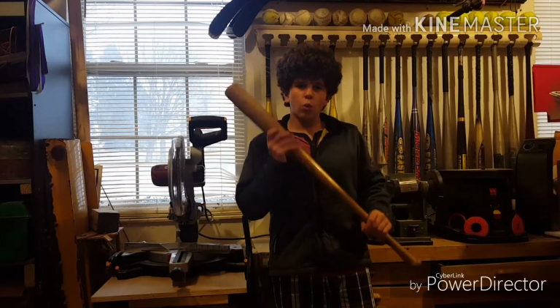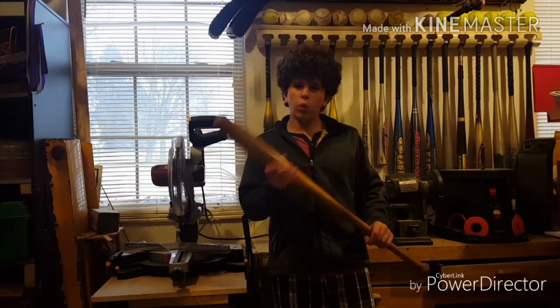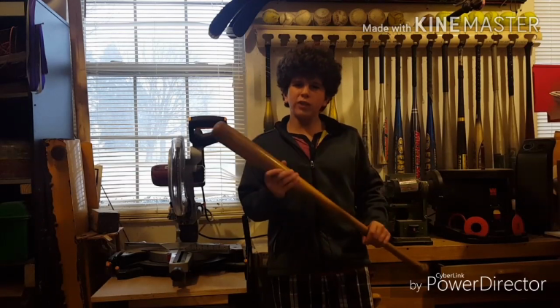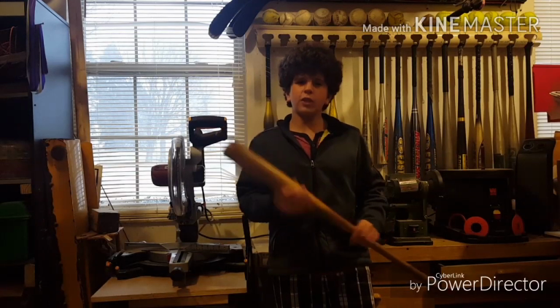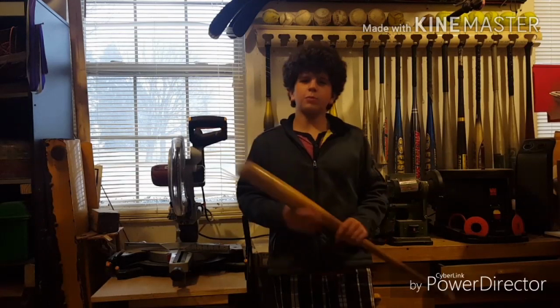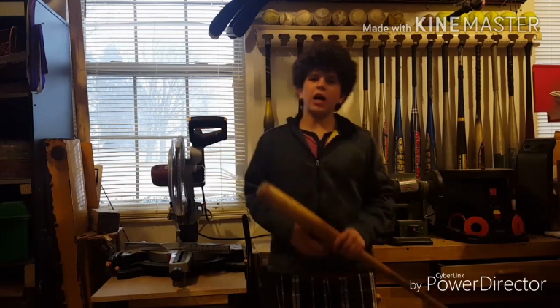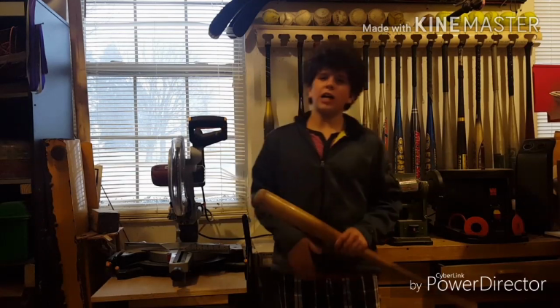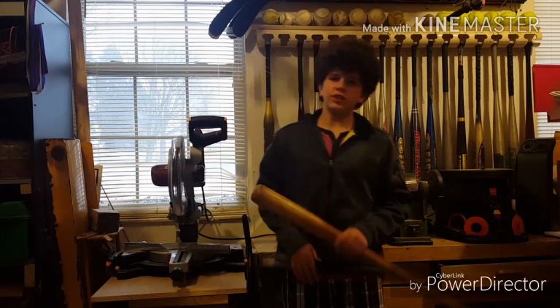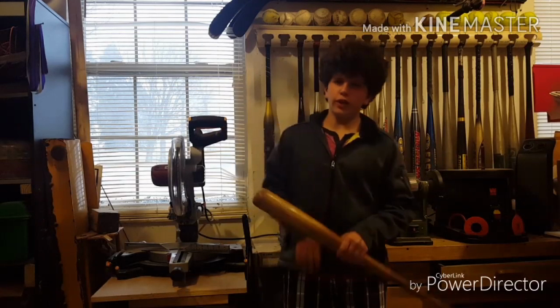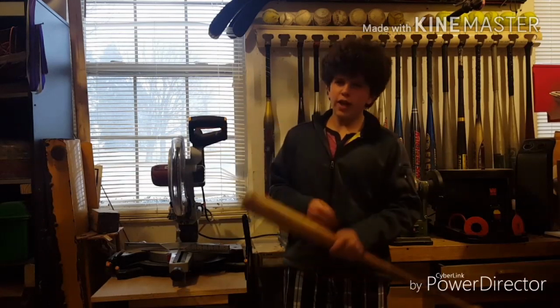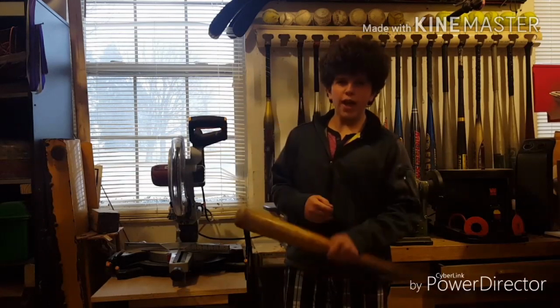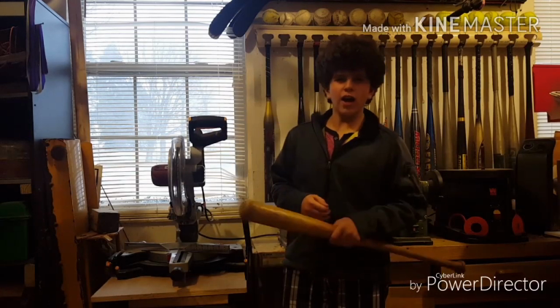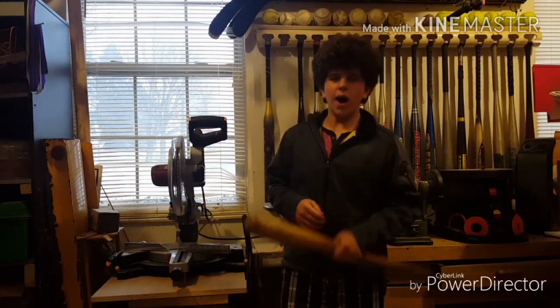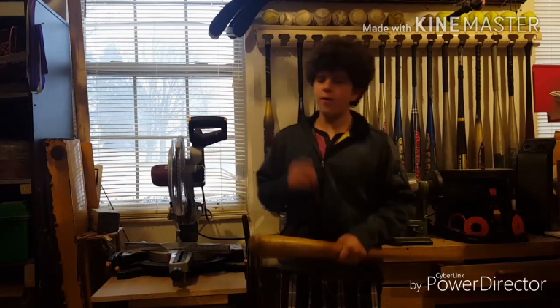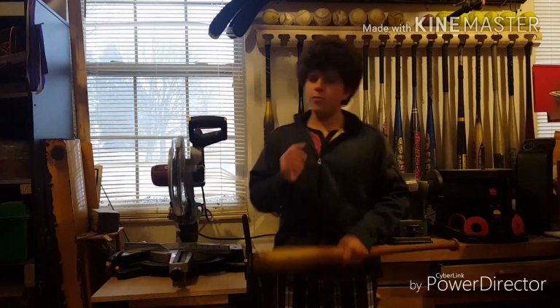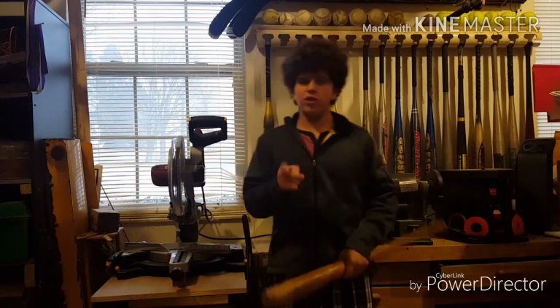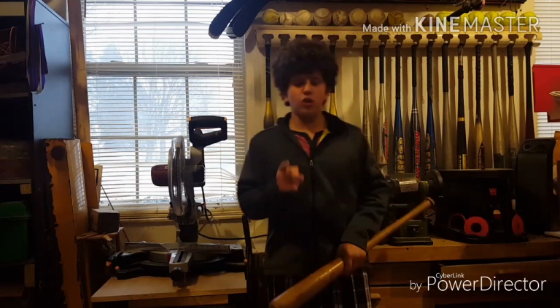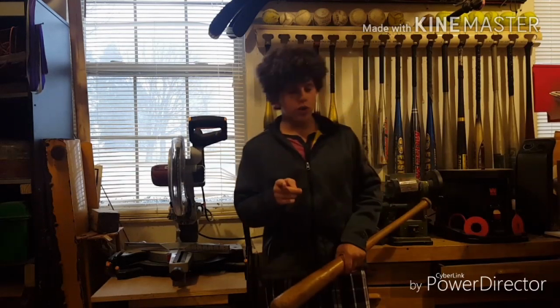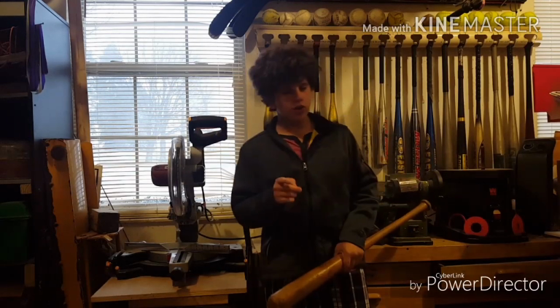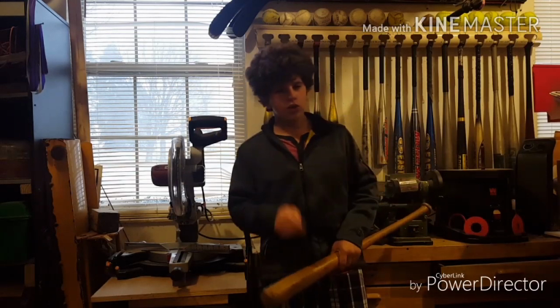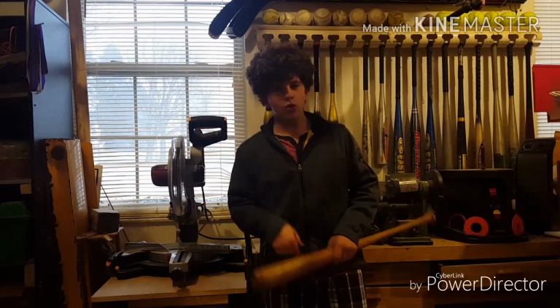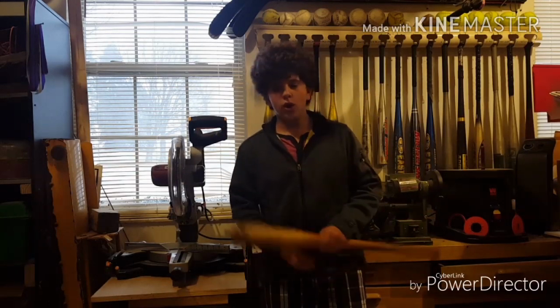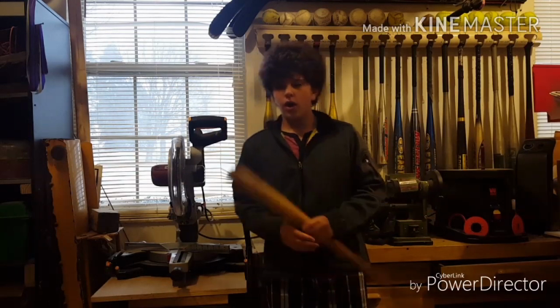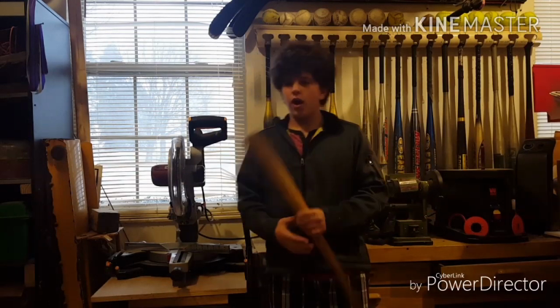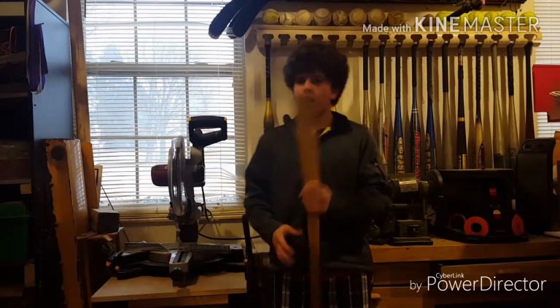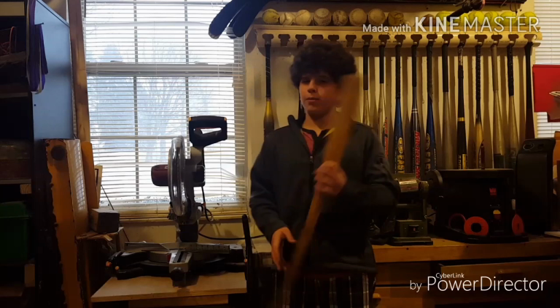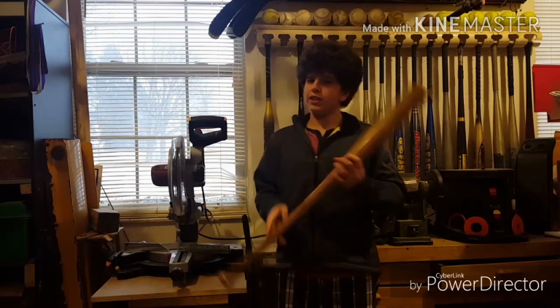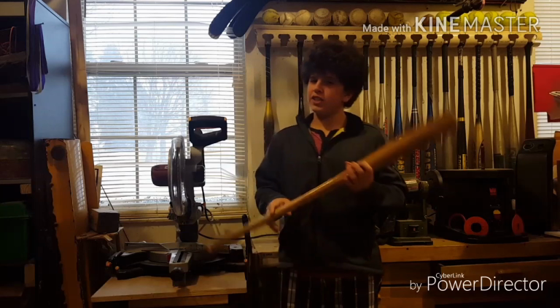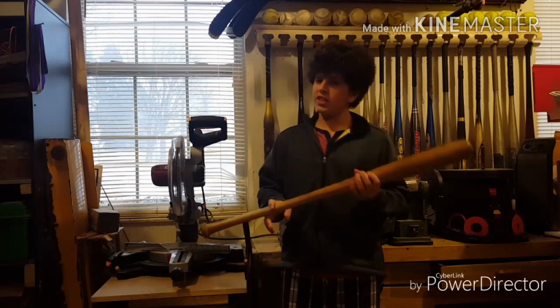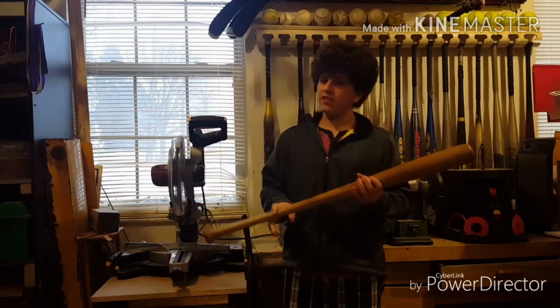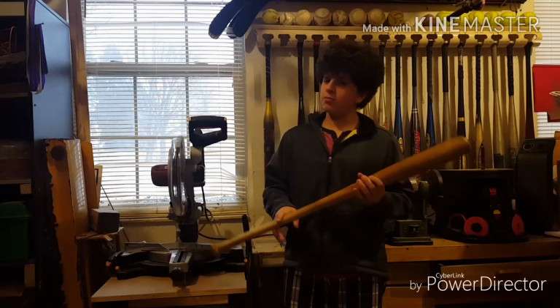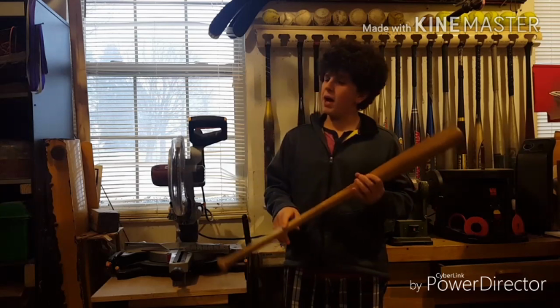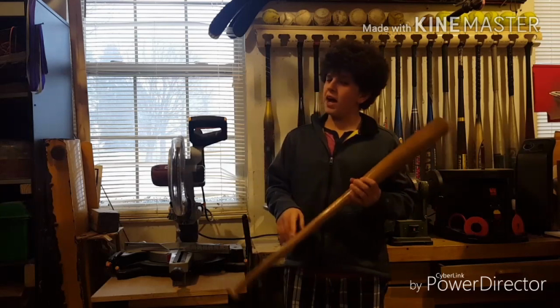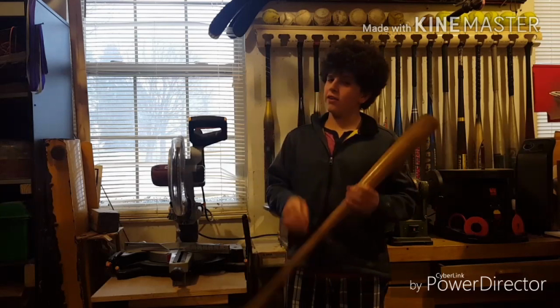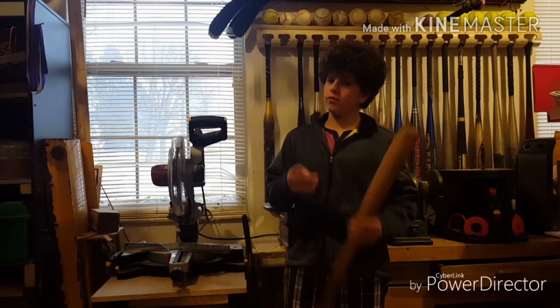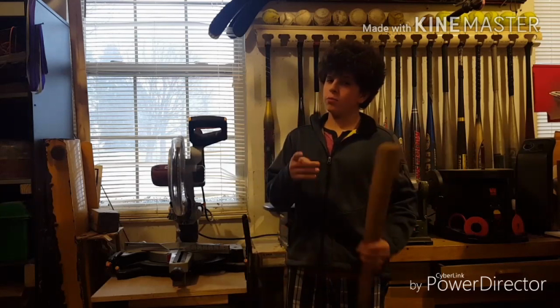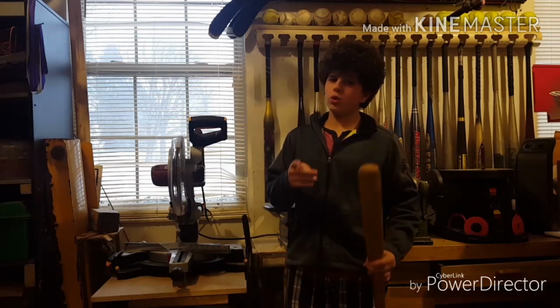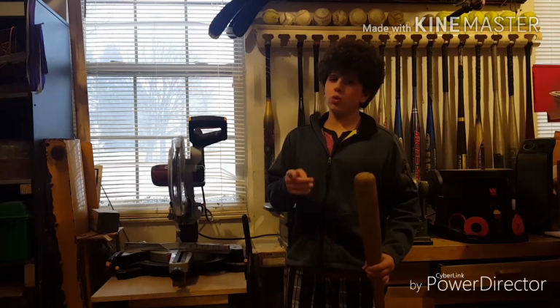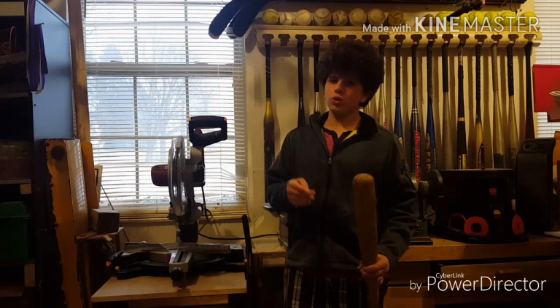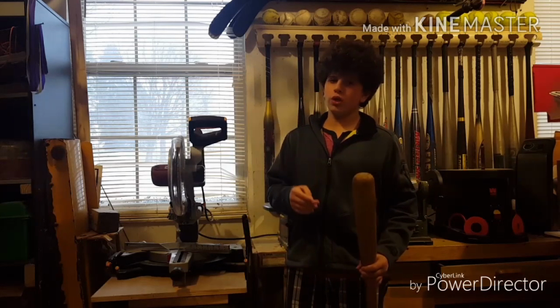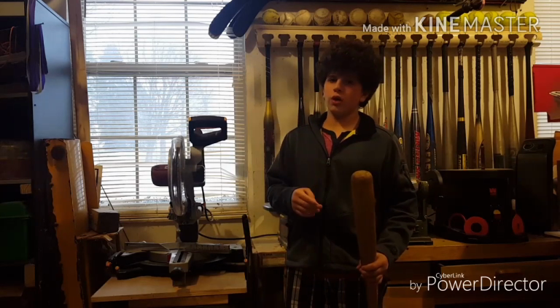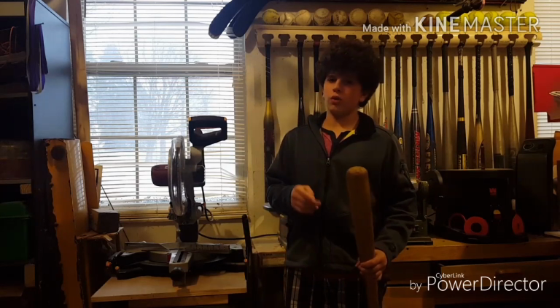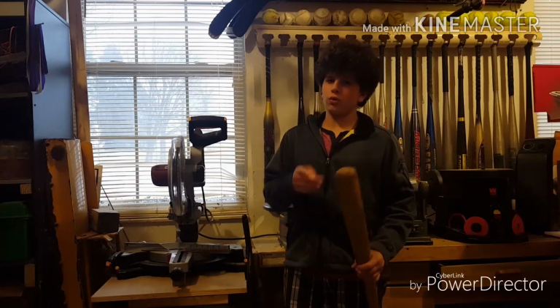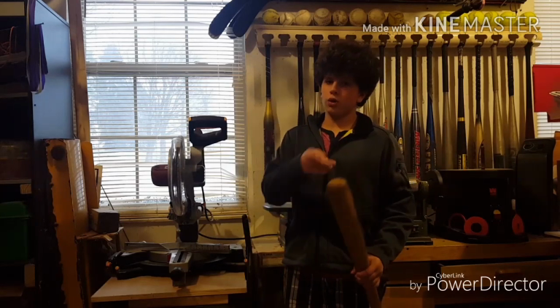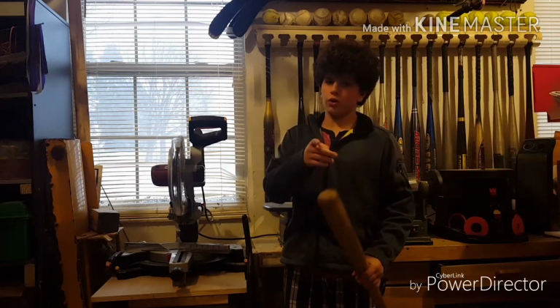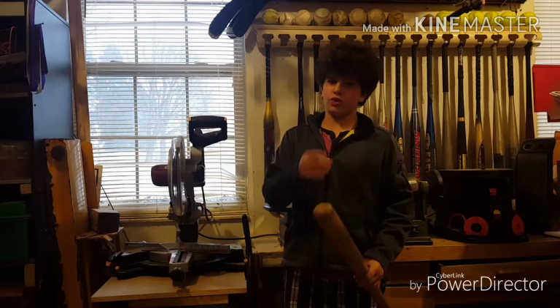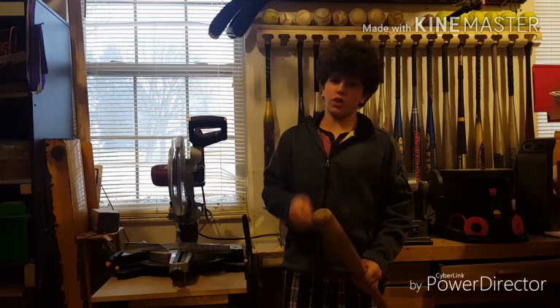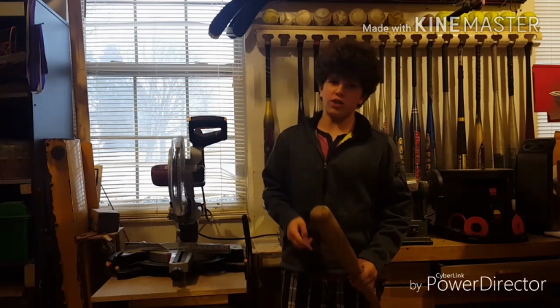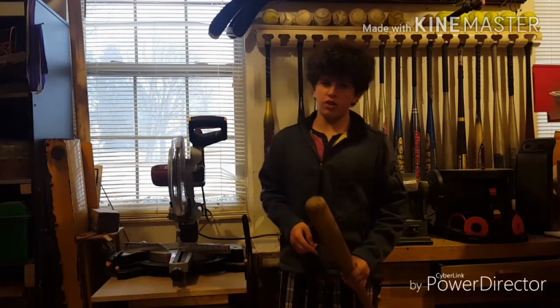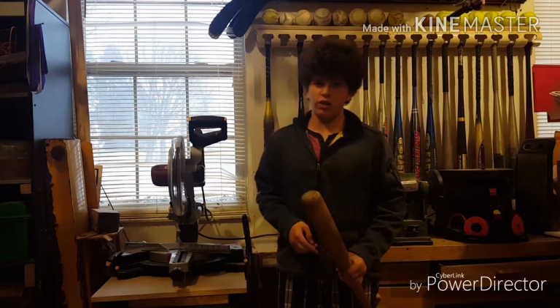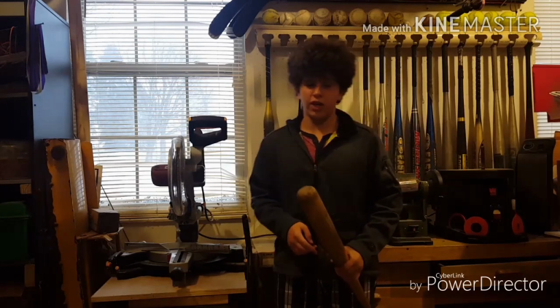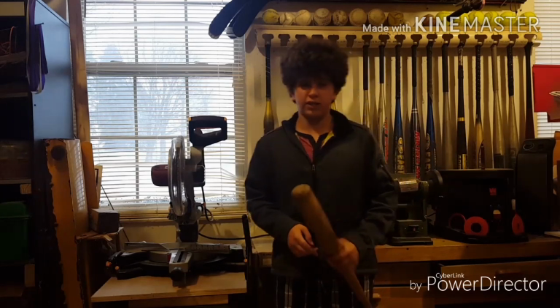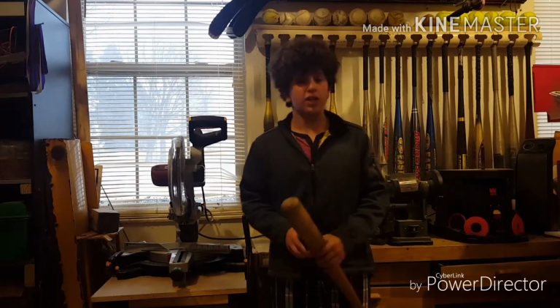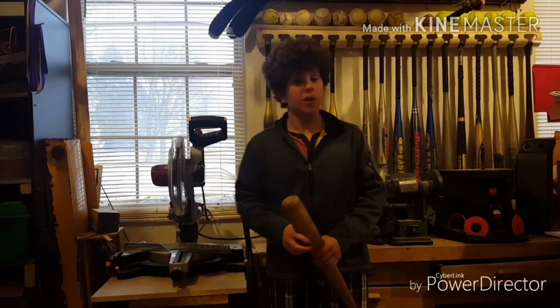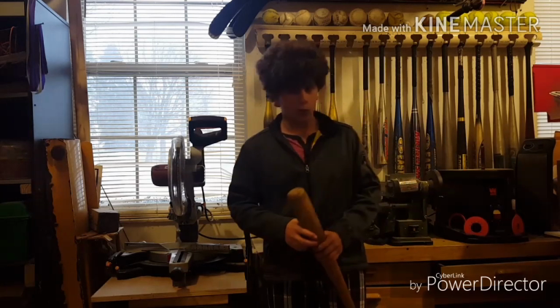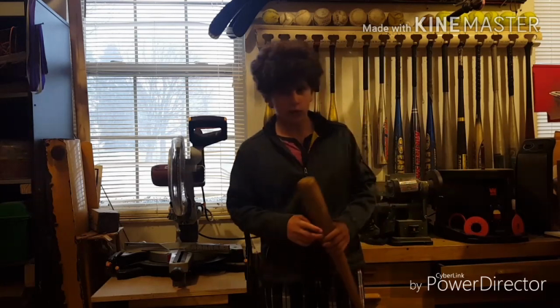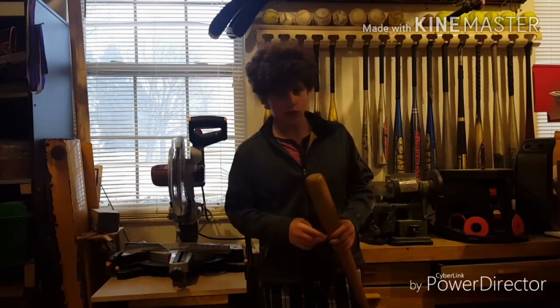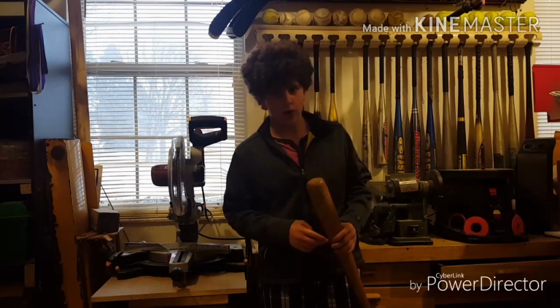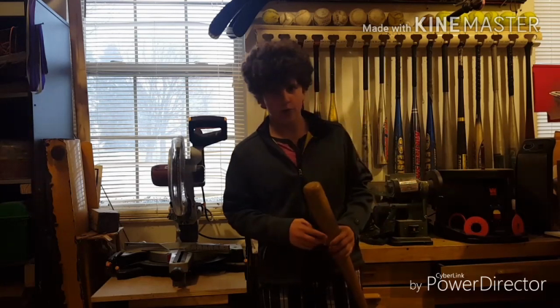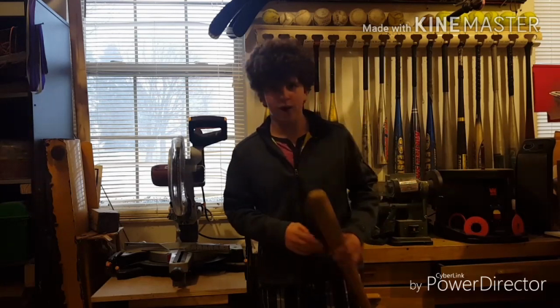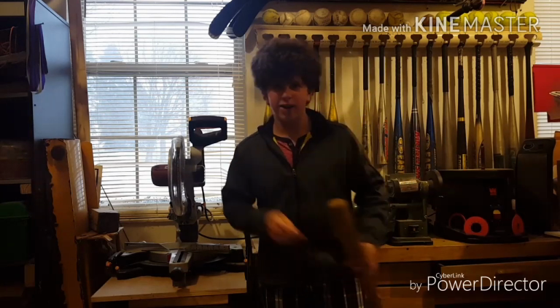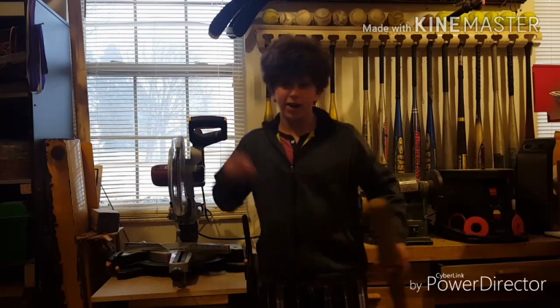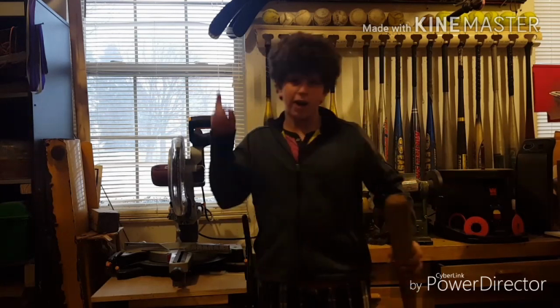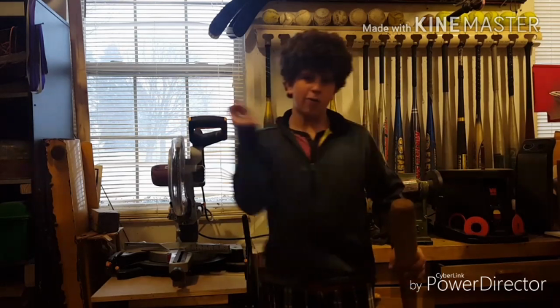What's up guys, so today I'm going to be showing you how to make Steve's bat from a cool show called Stranger Things, and we're starting right now.